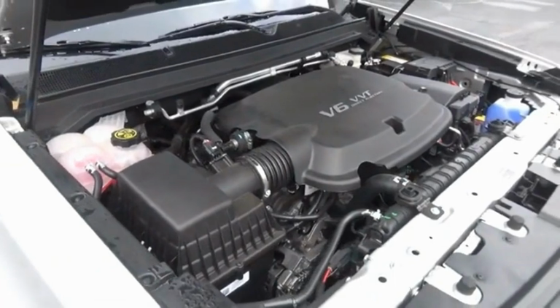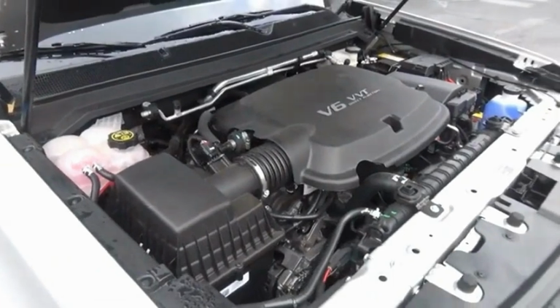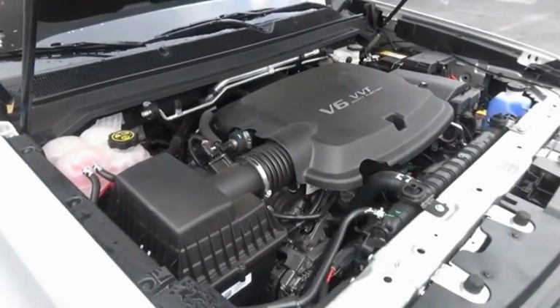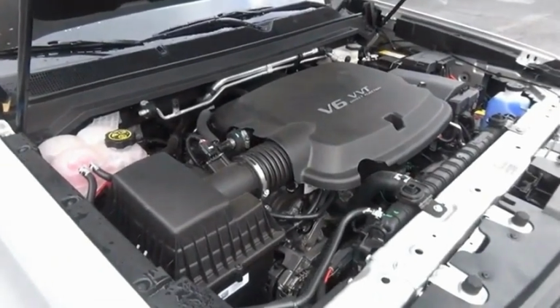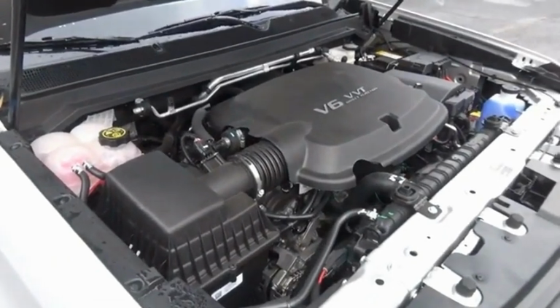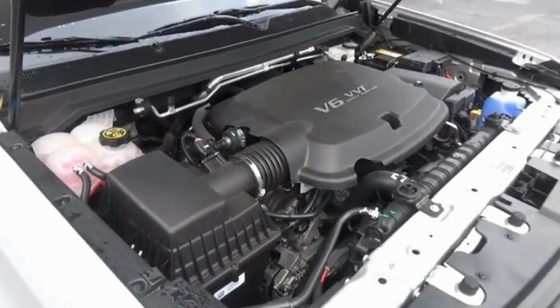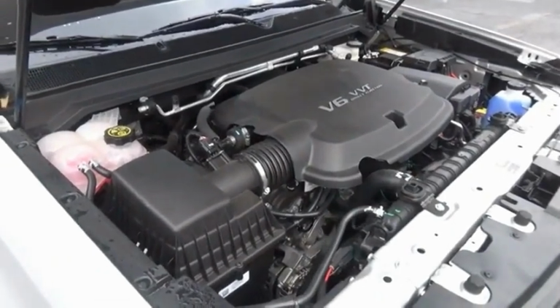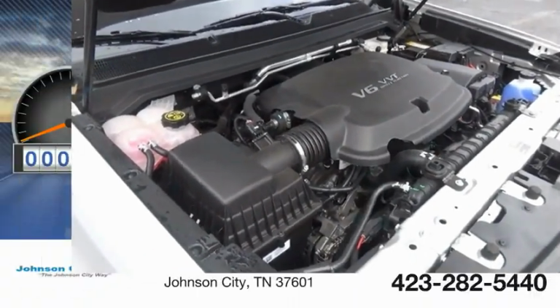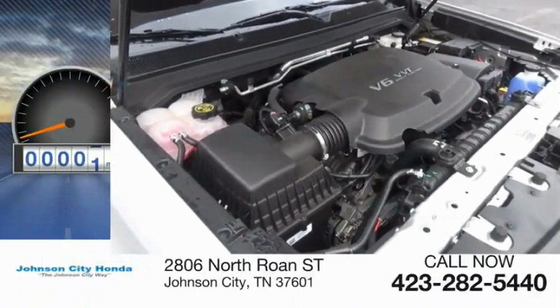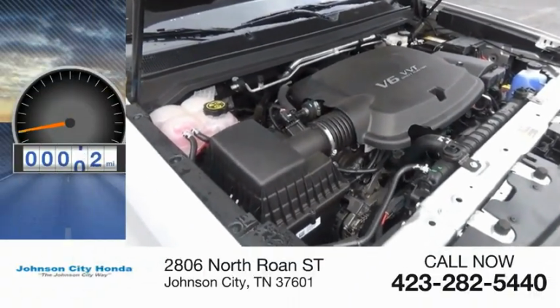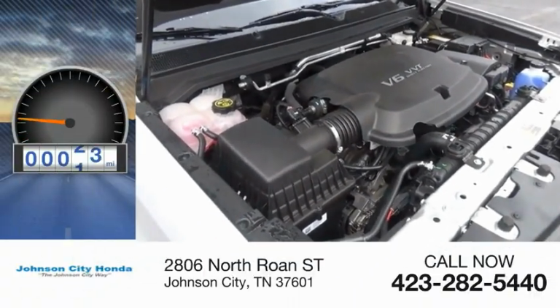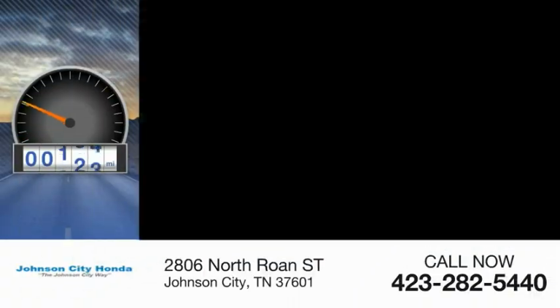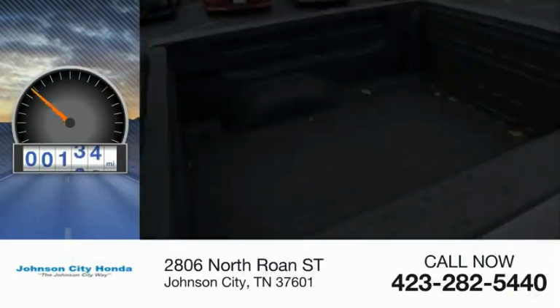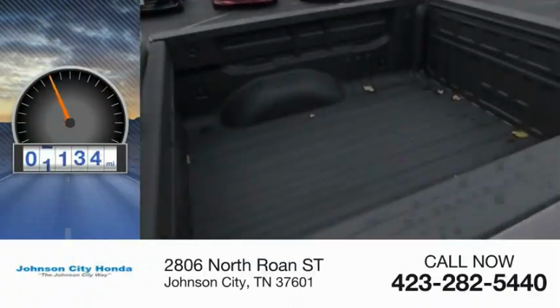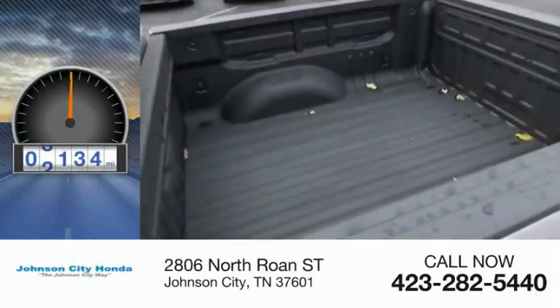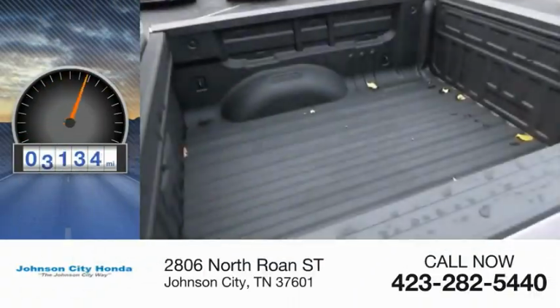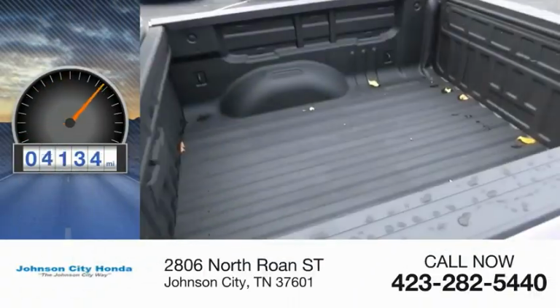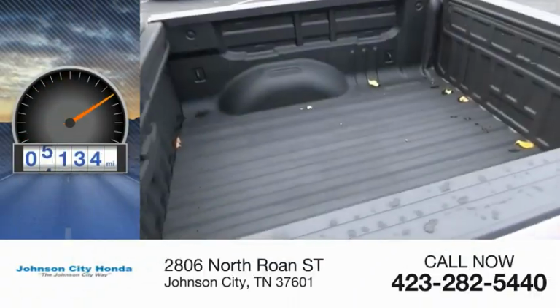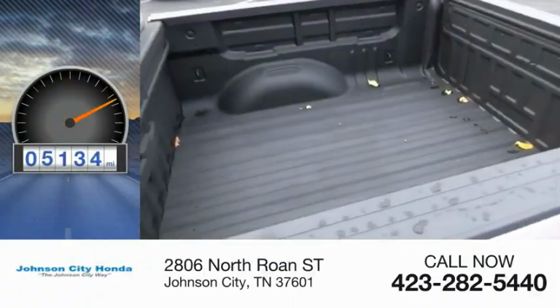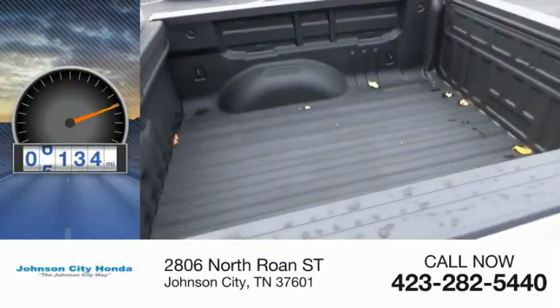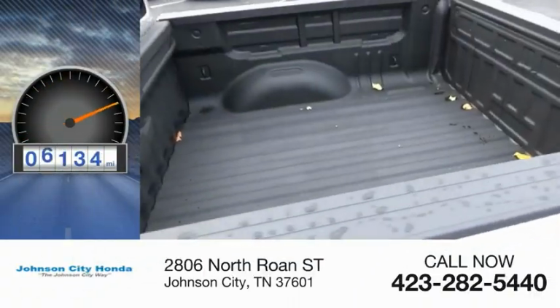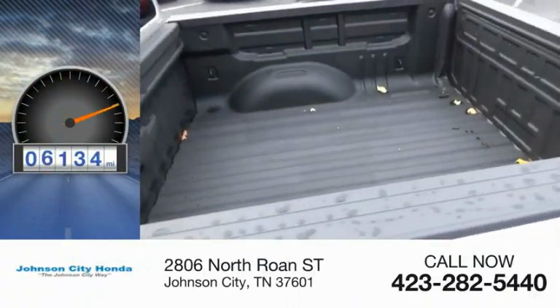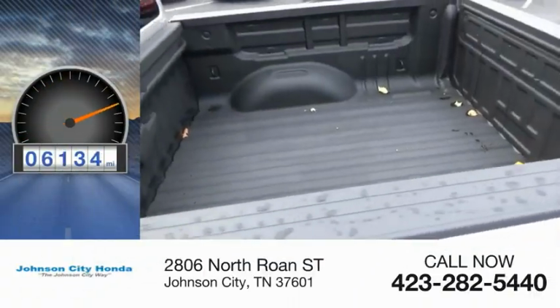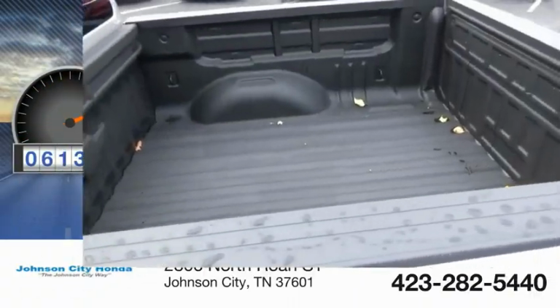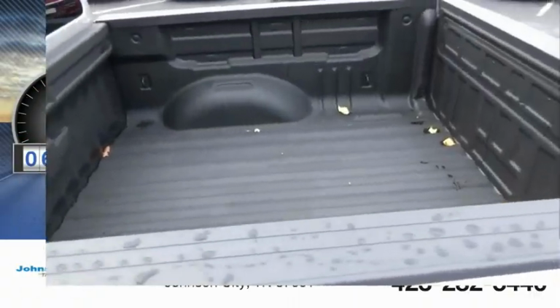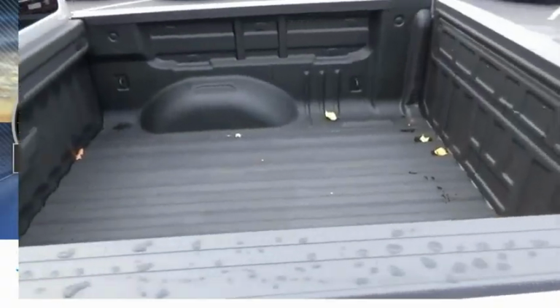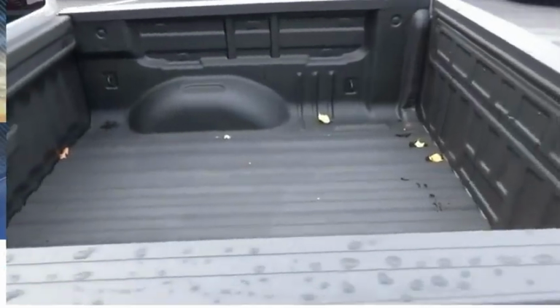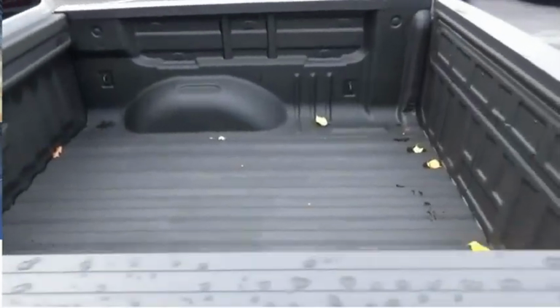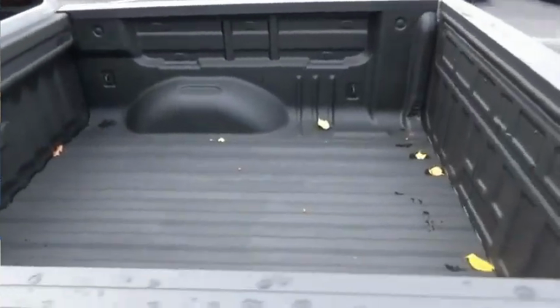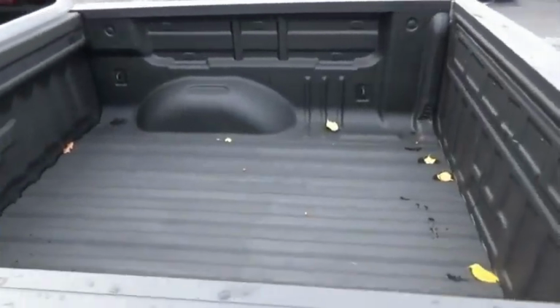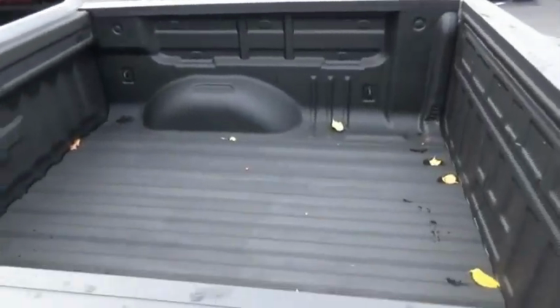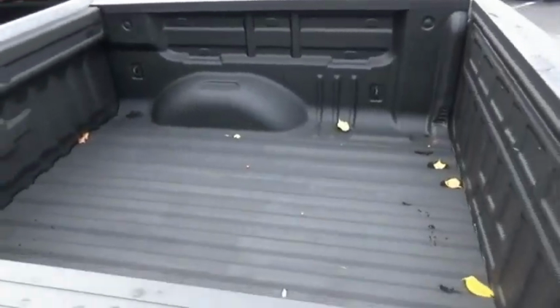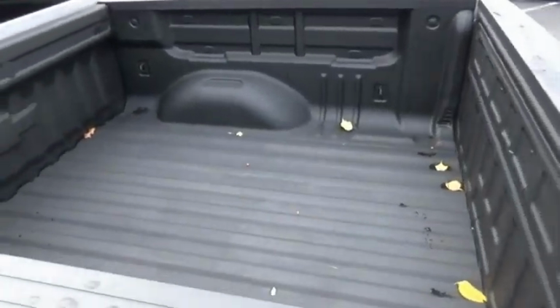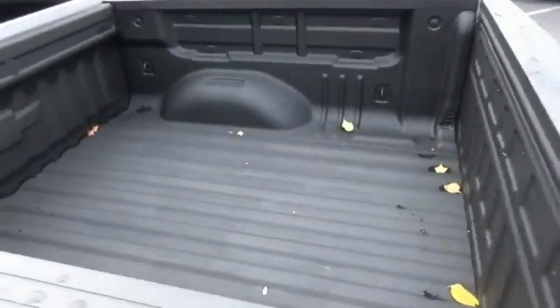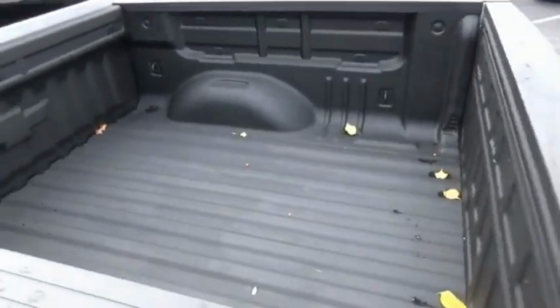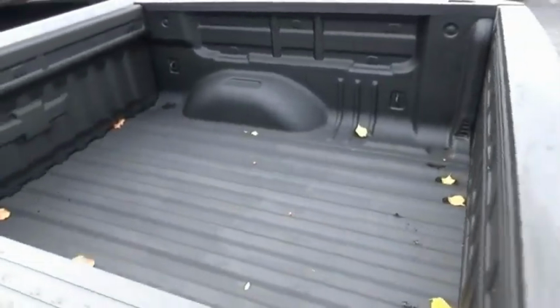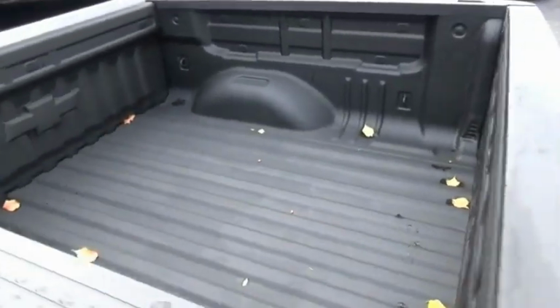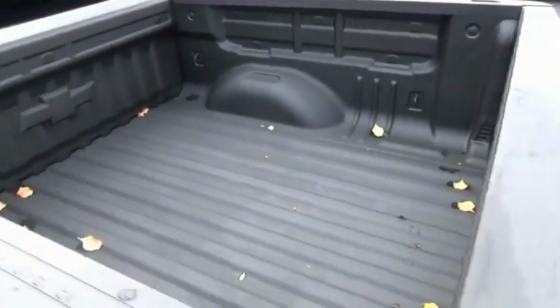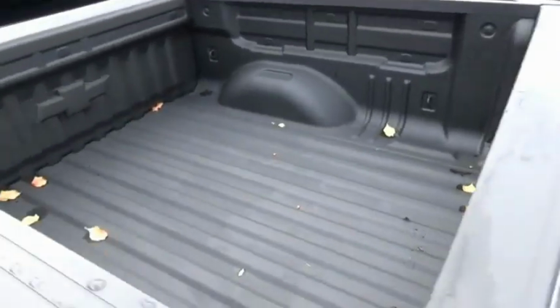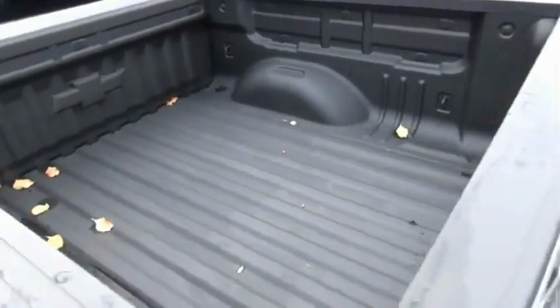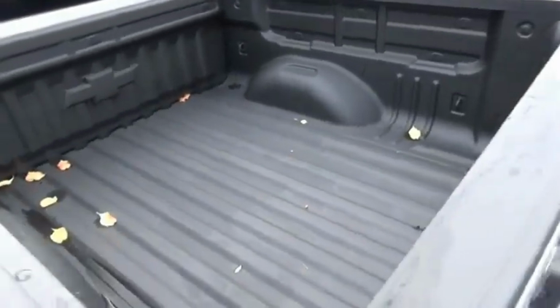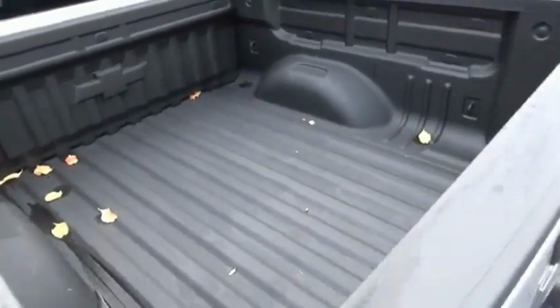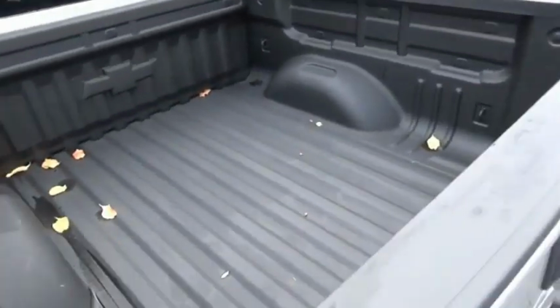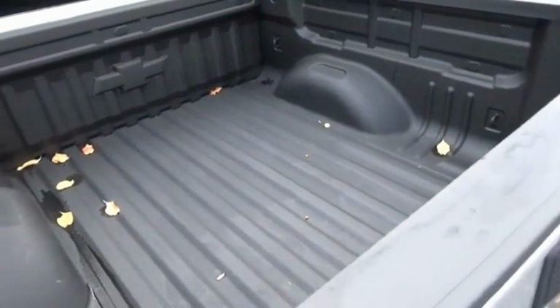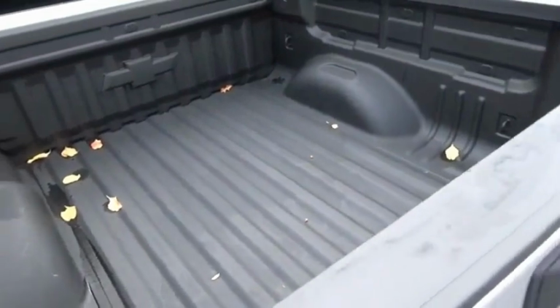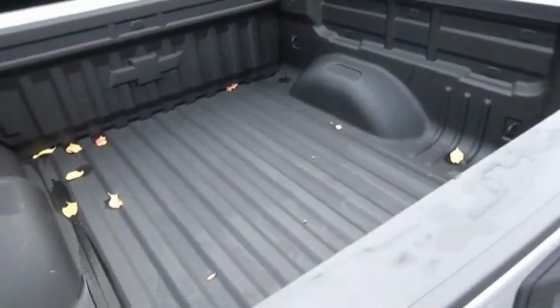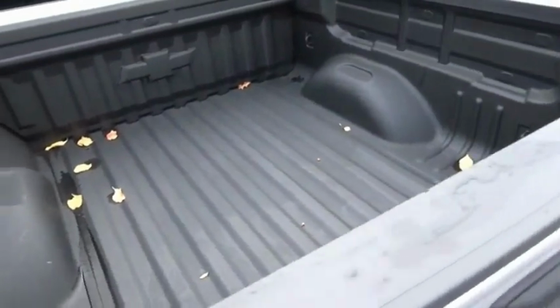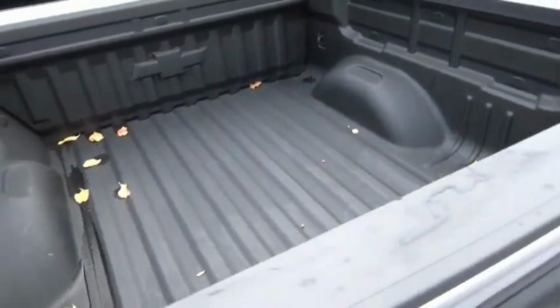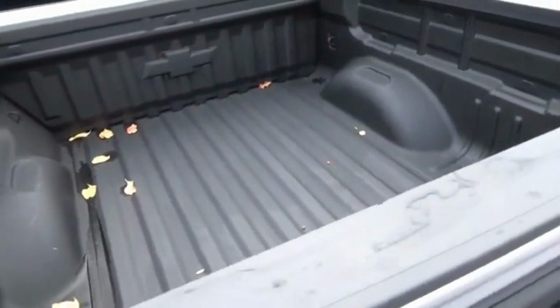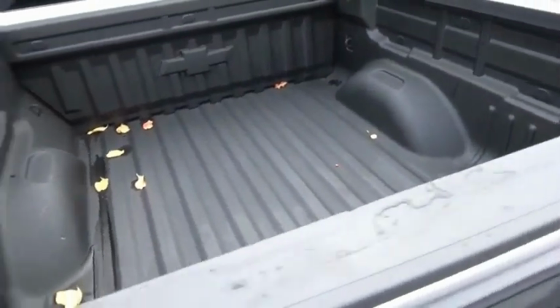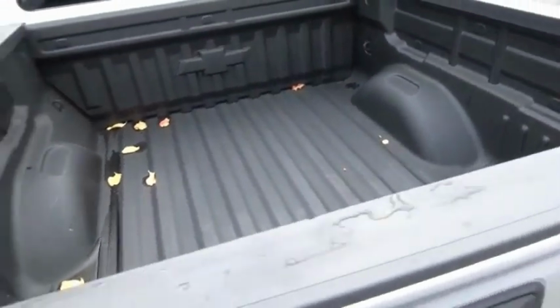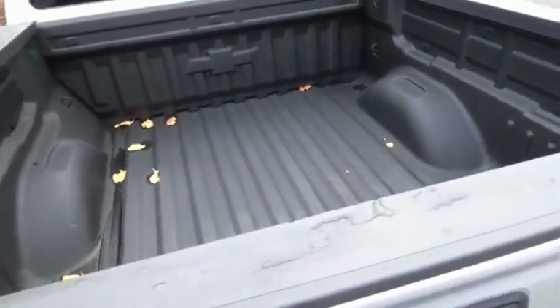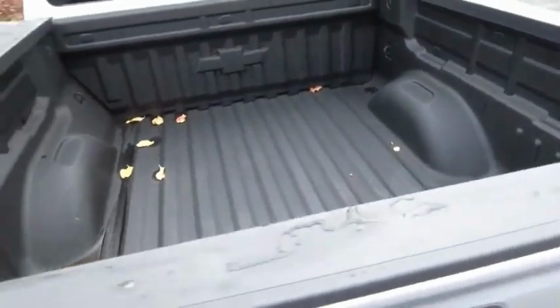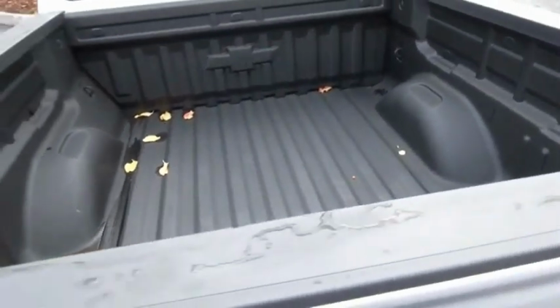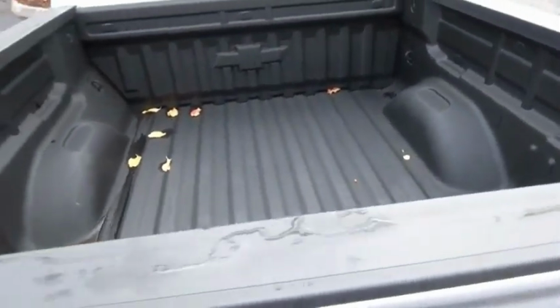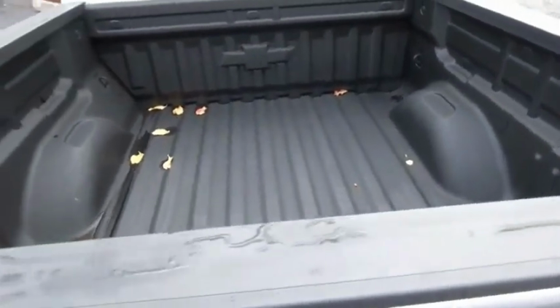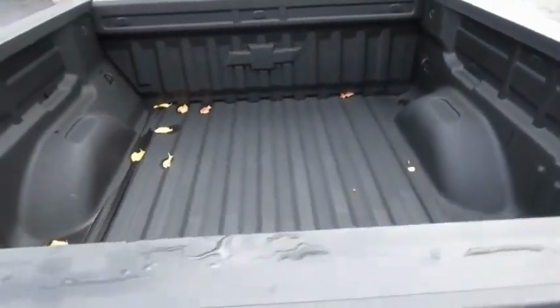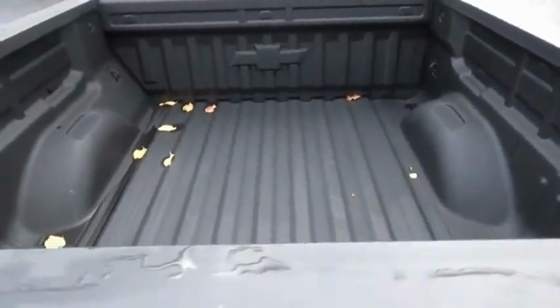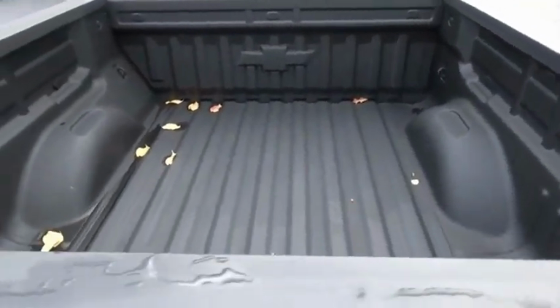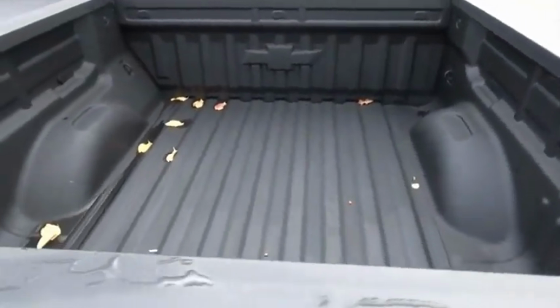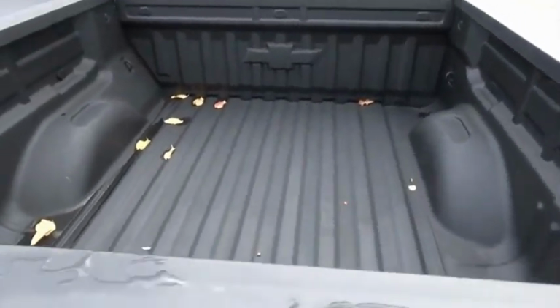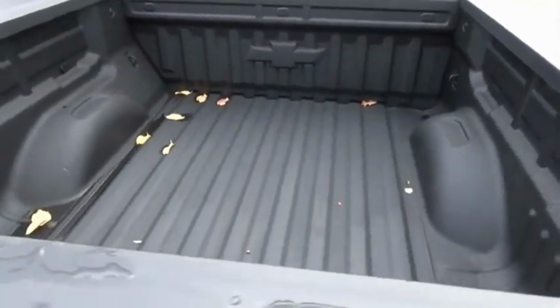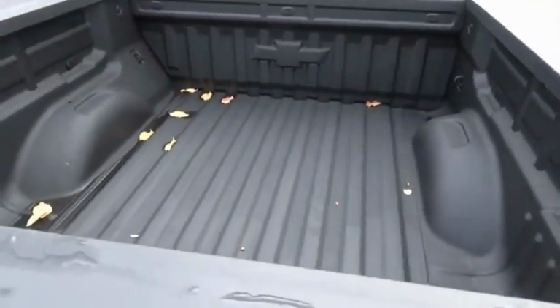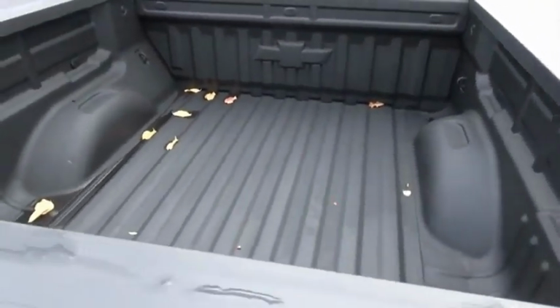This vehicle has less than 7,000 miles. Great hauling capability, powerful, rugged.